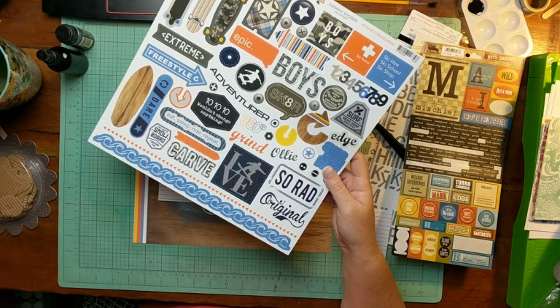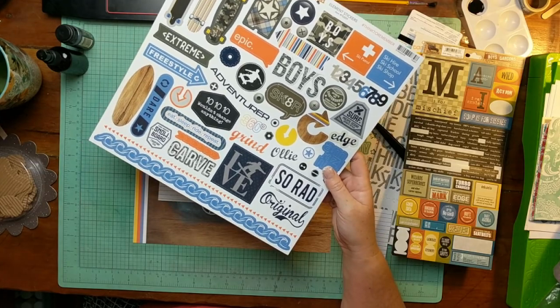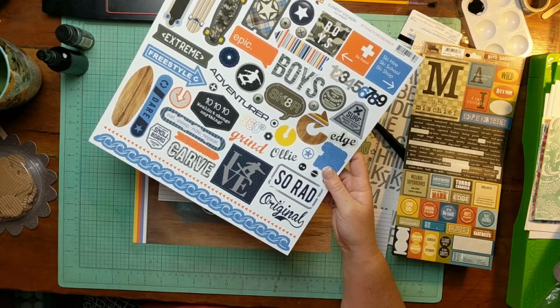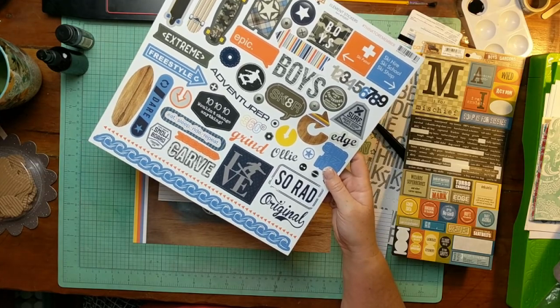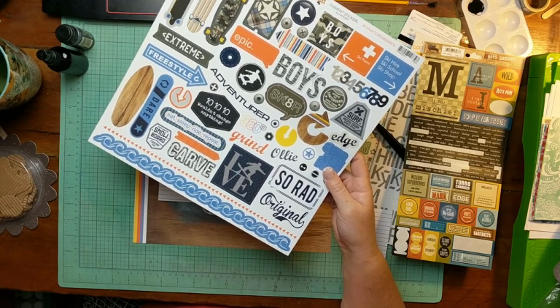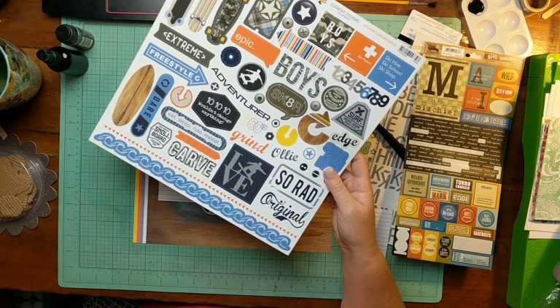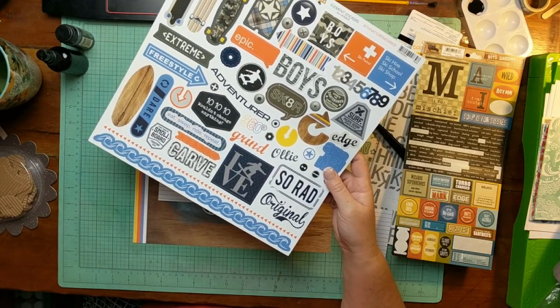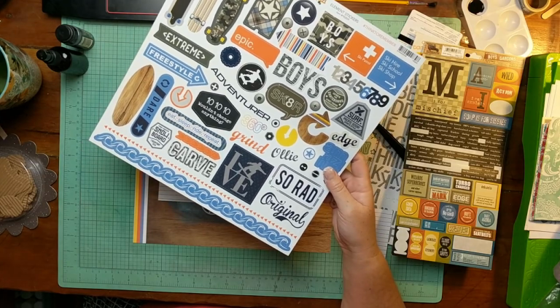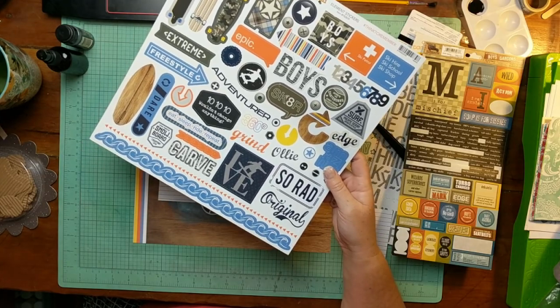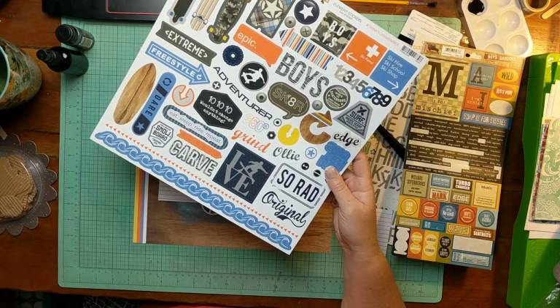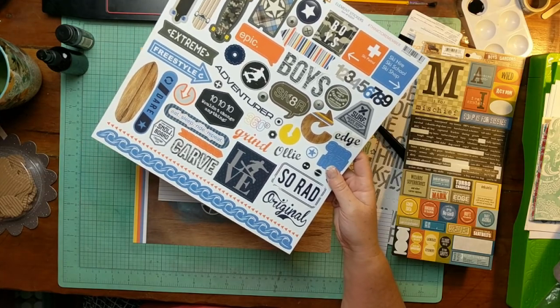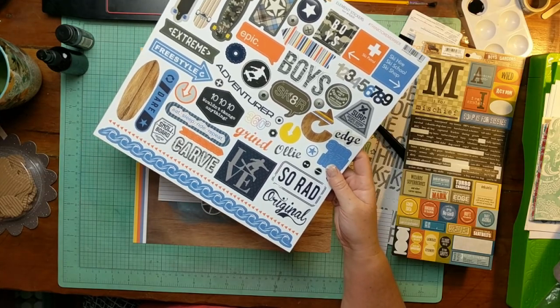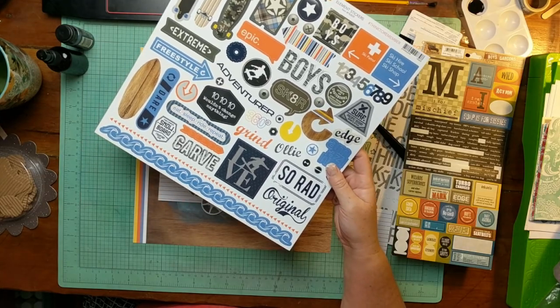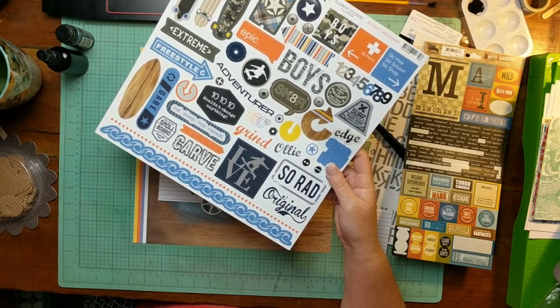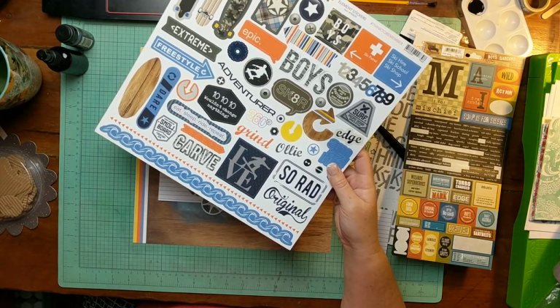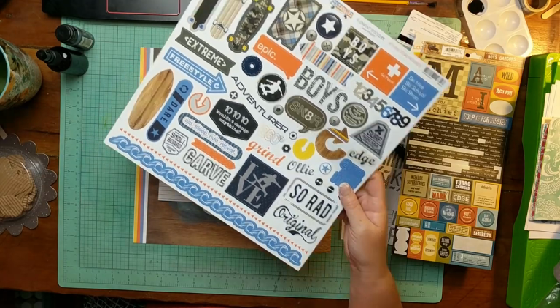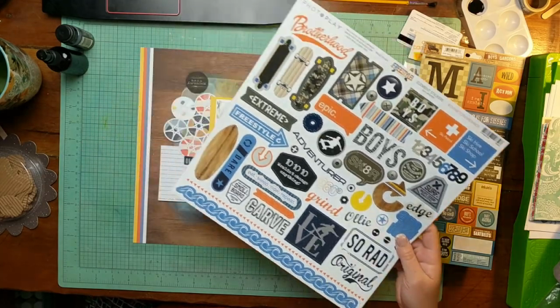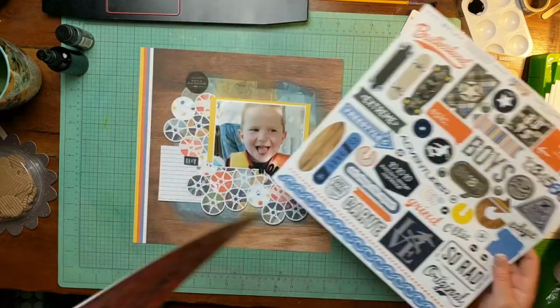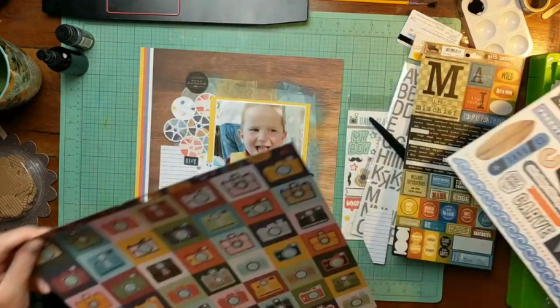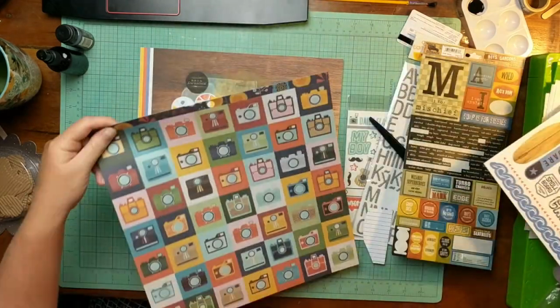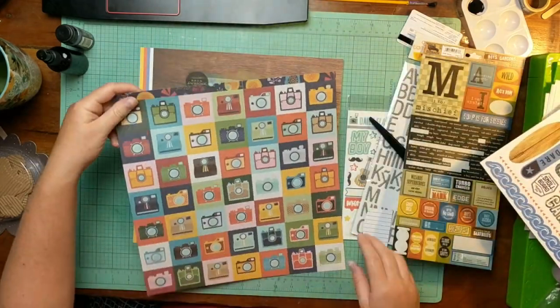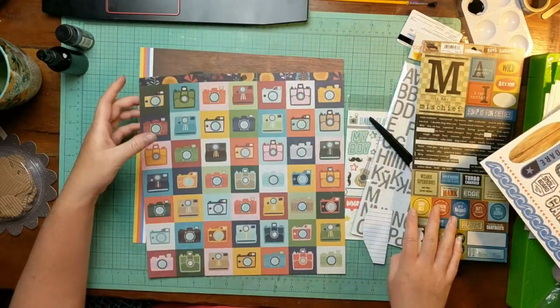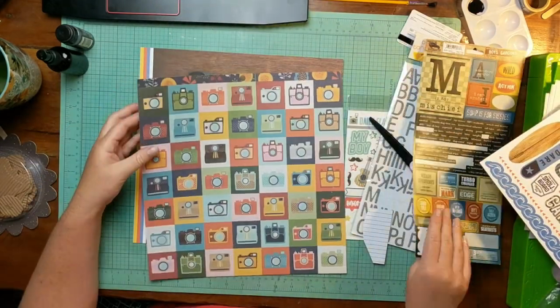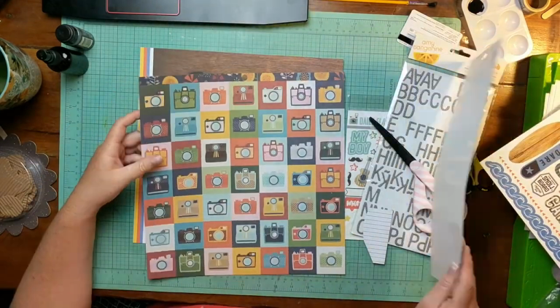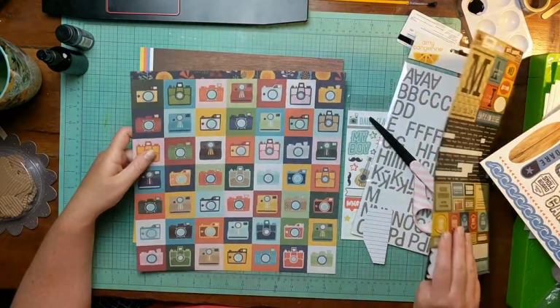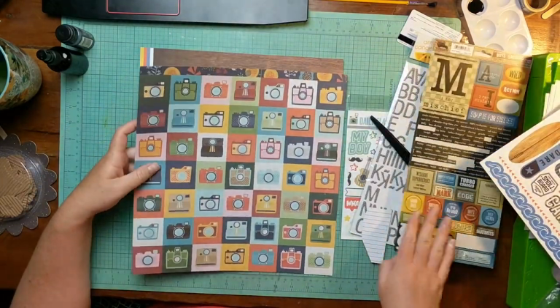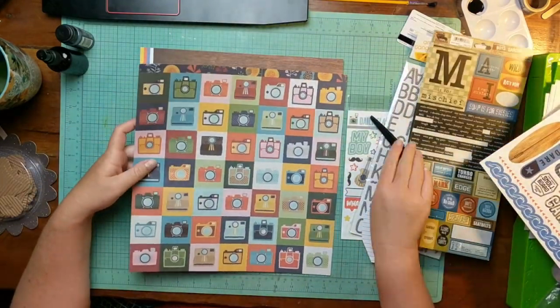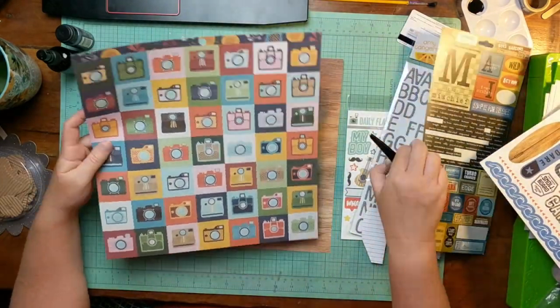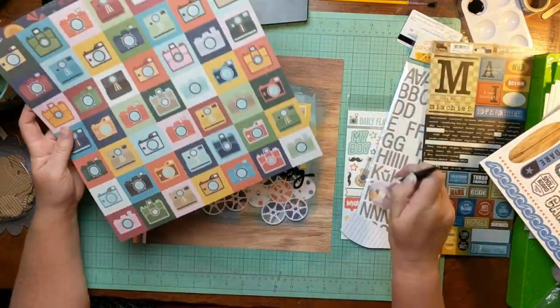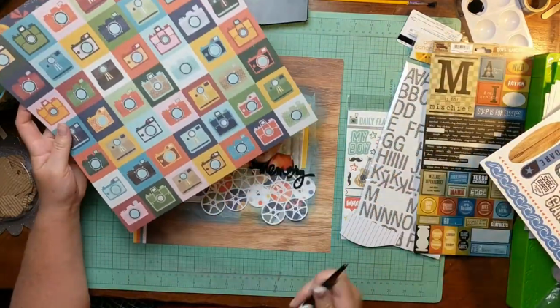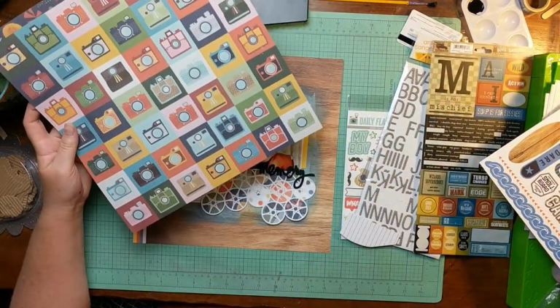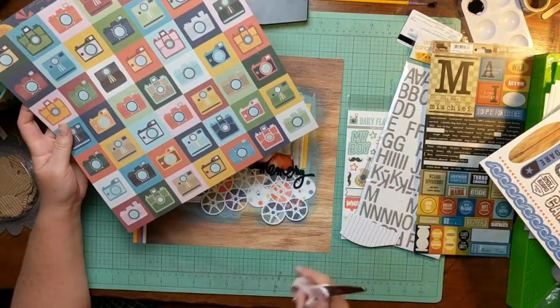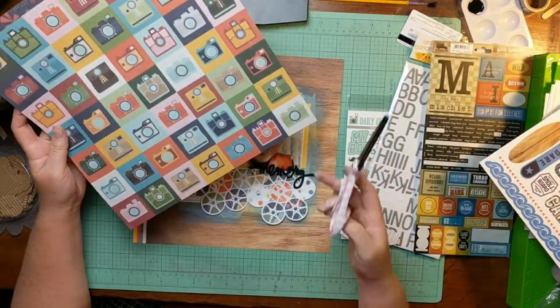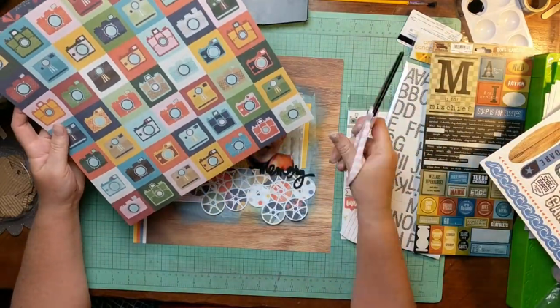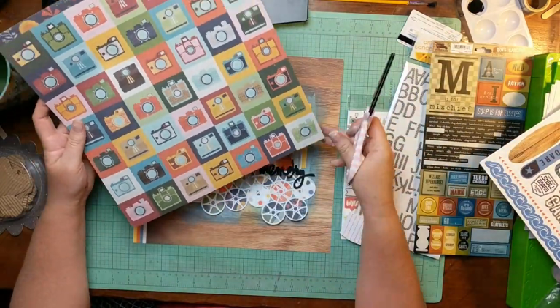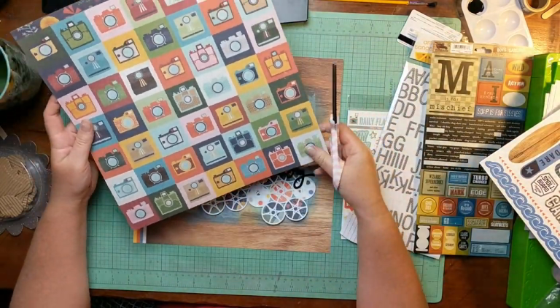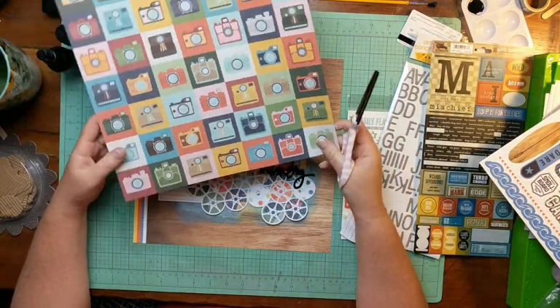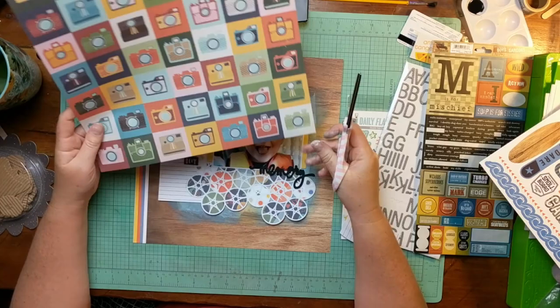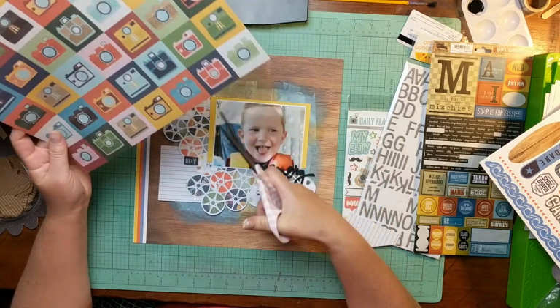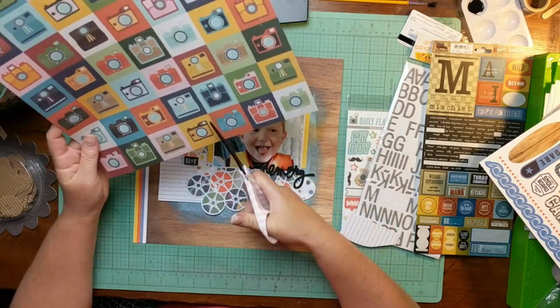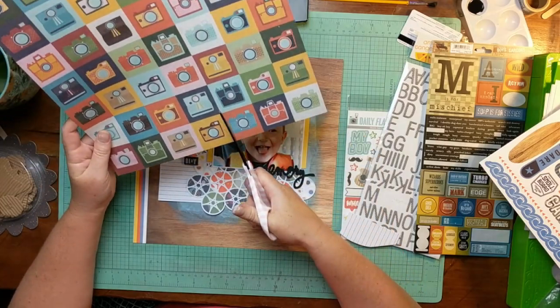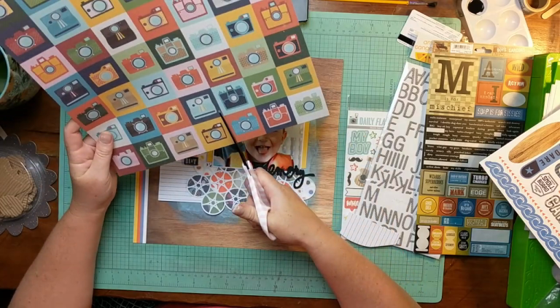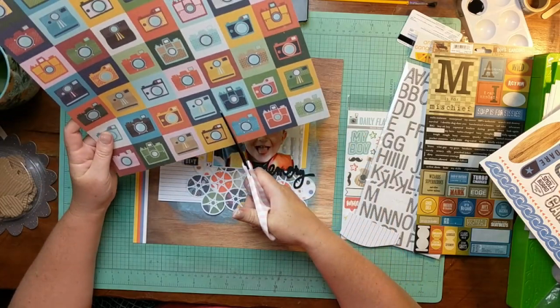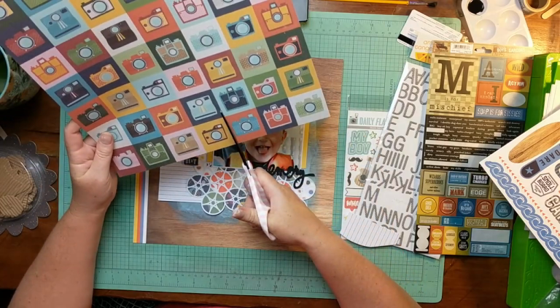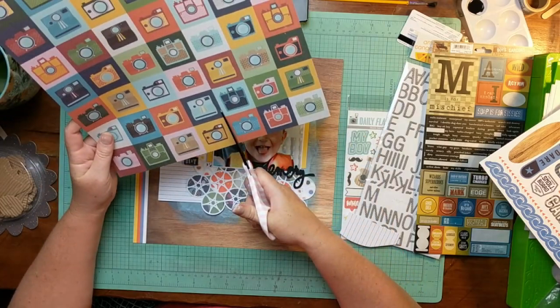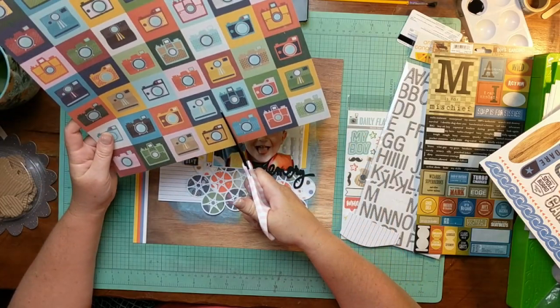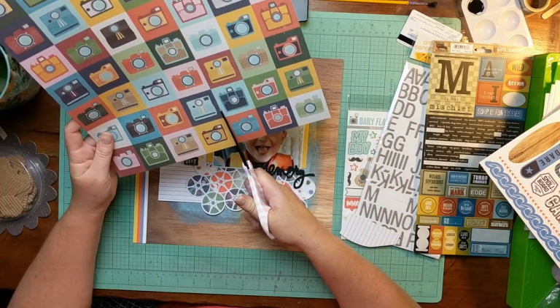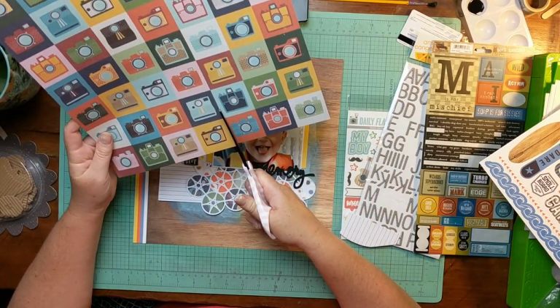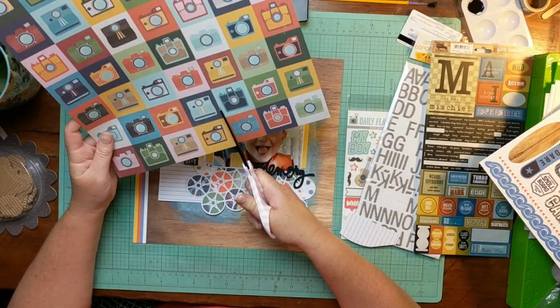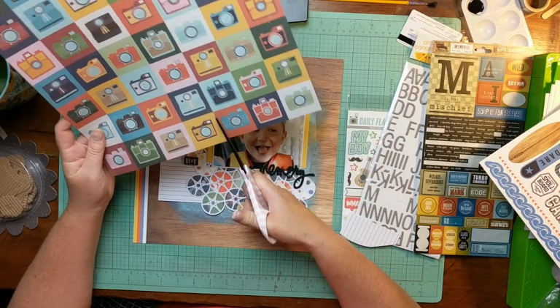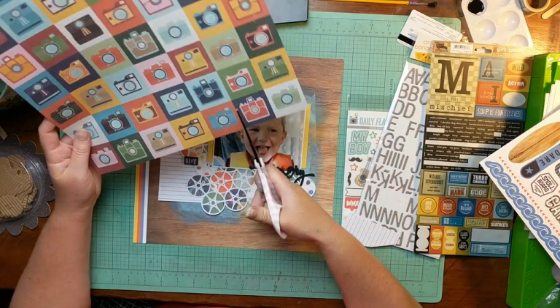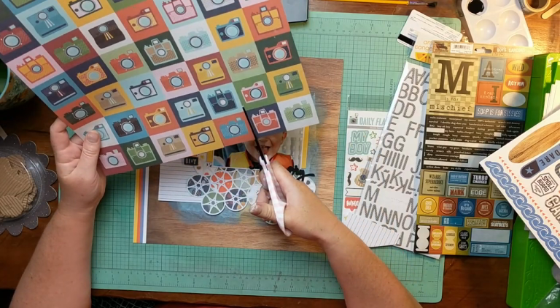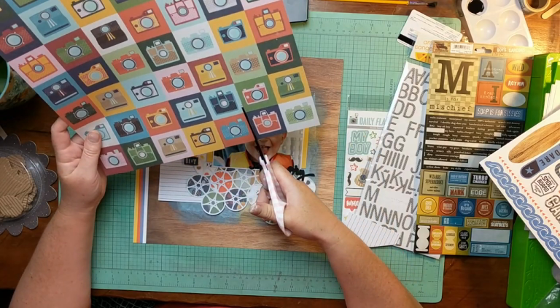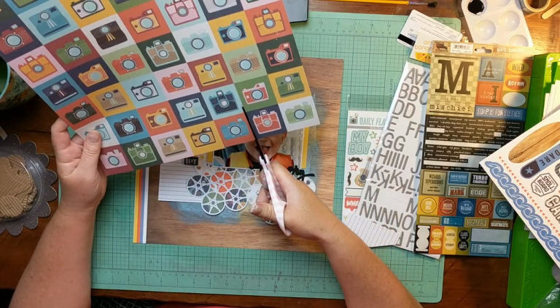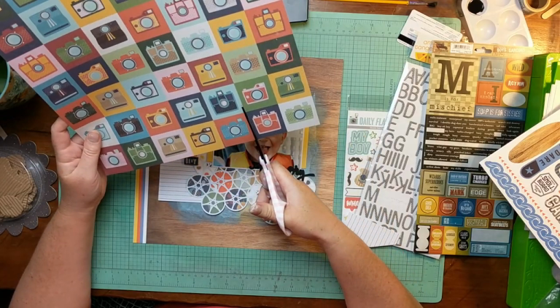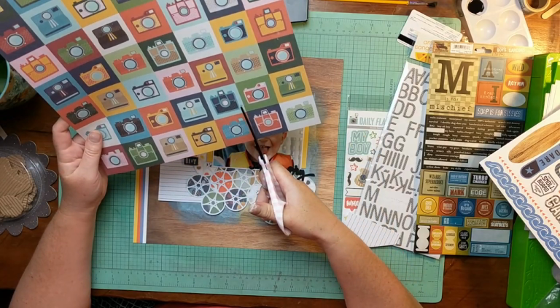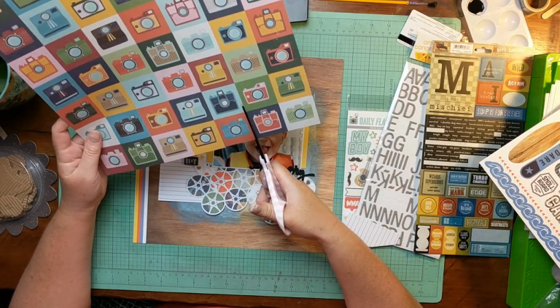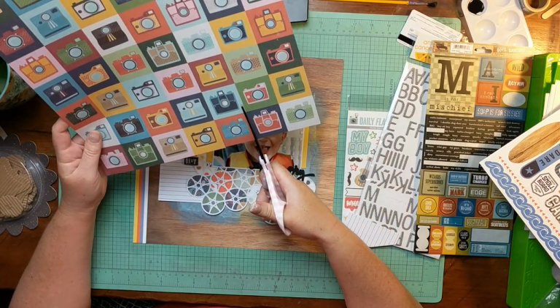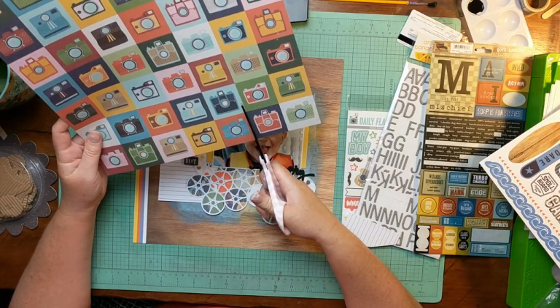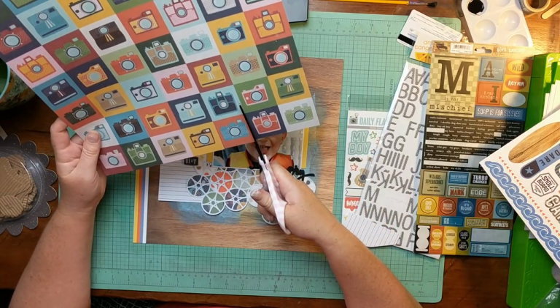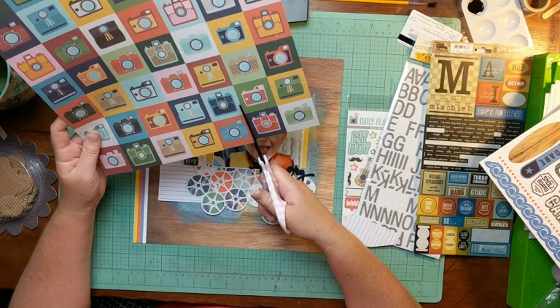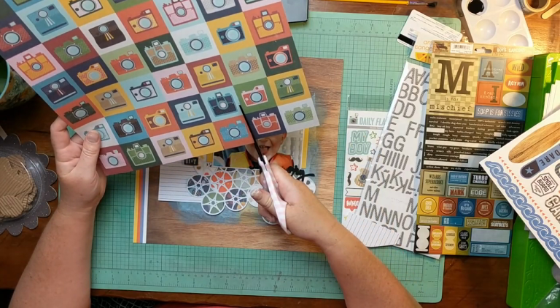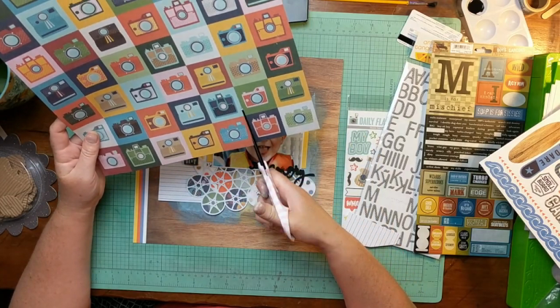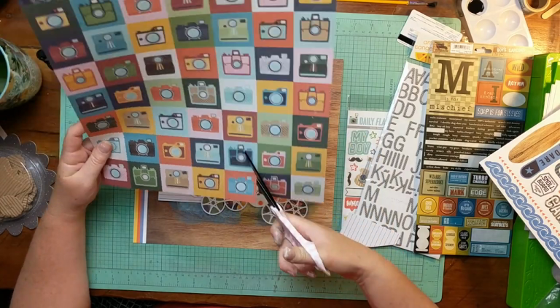I didn't want my journaling card to show past that first row of little circles or spokes or wheels or whatever they are. So, hopefully that made sense. I don't feel like I'm making very much sense today, but I'm sure you can follow along.